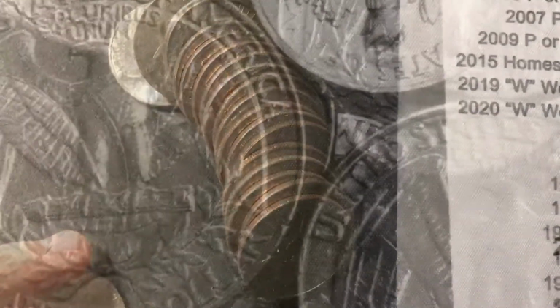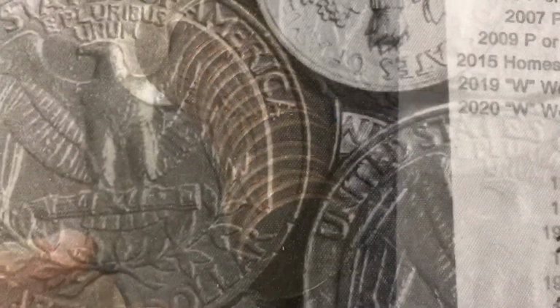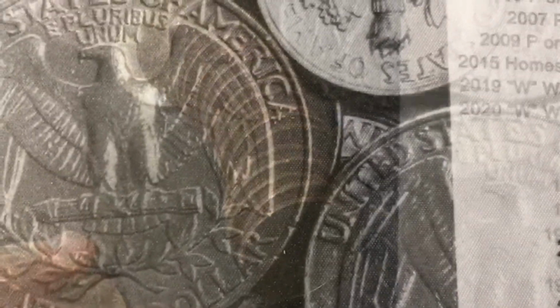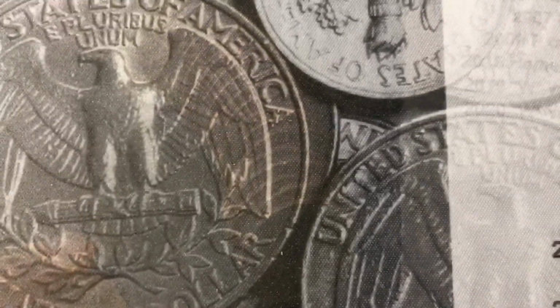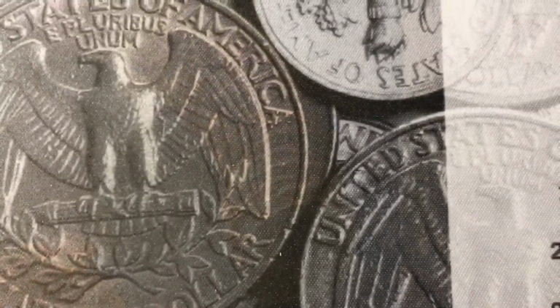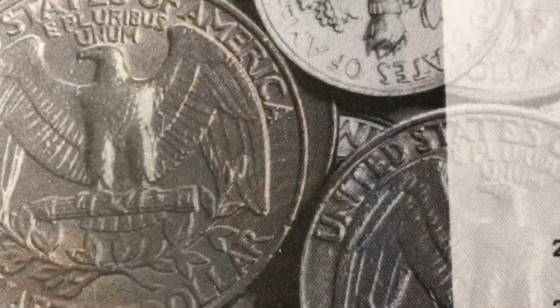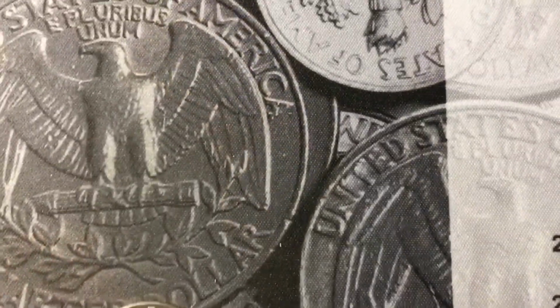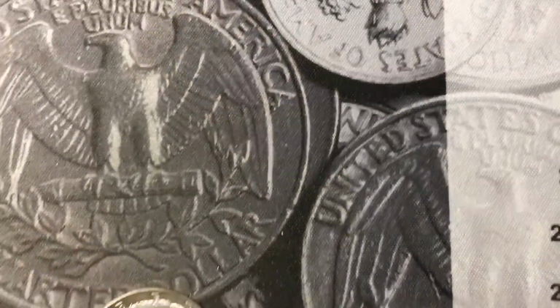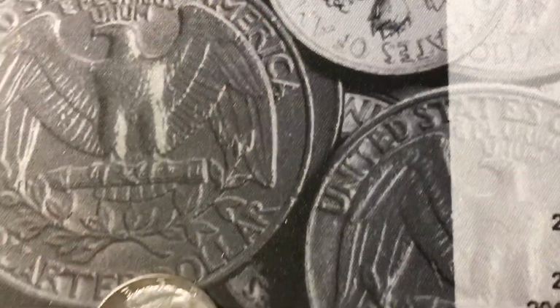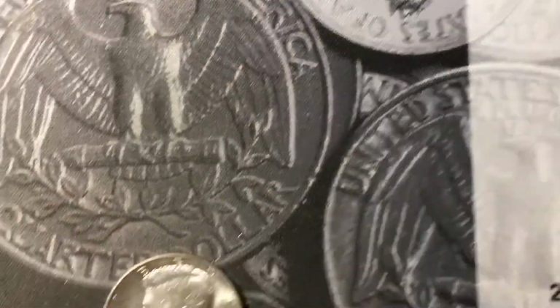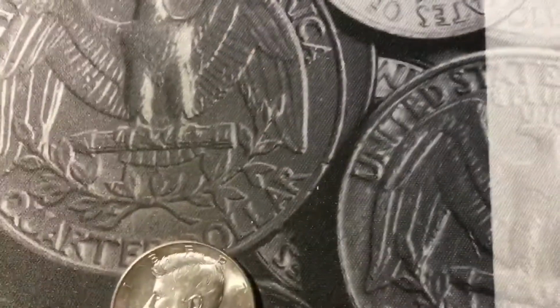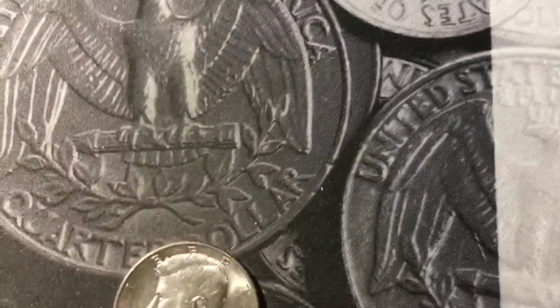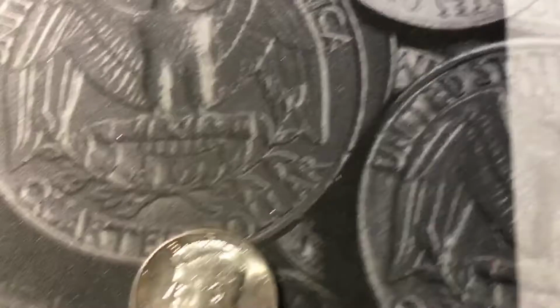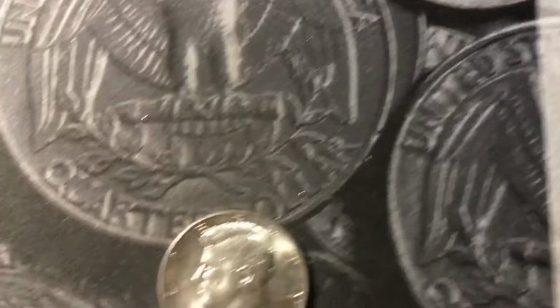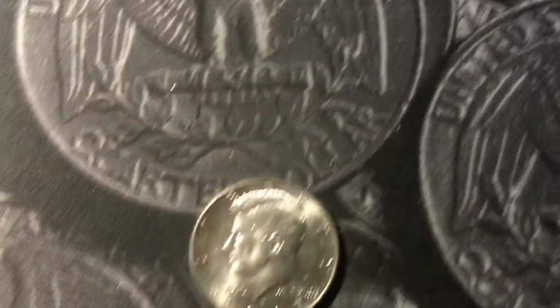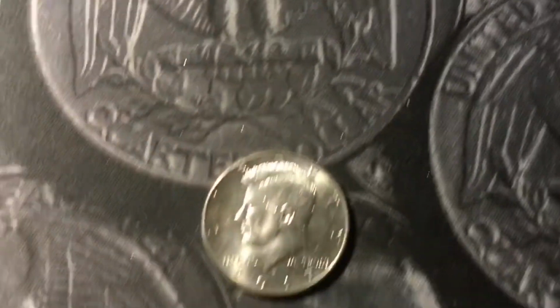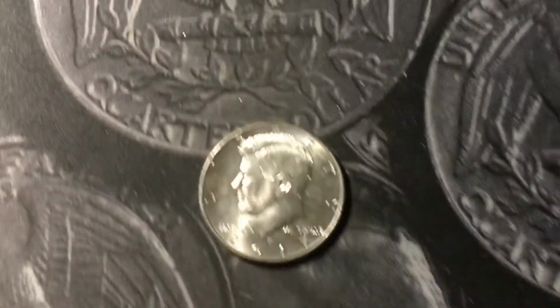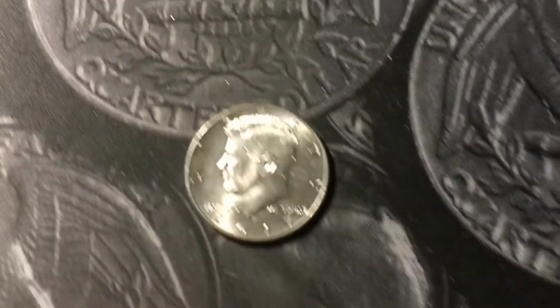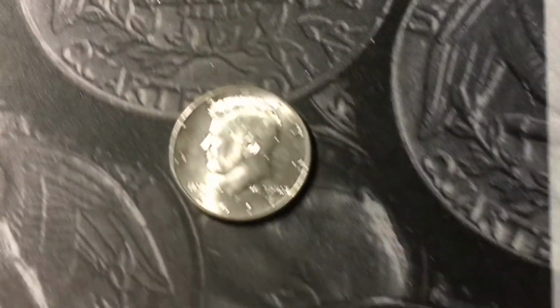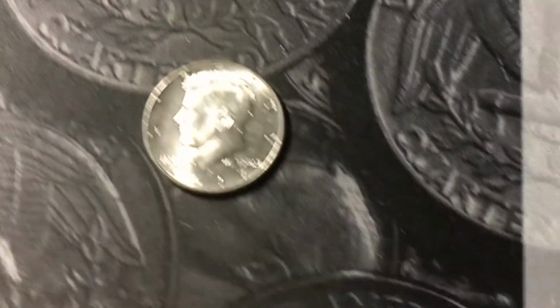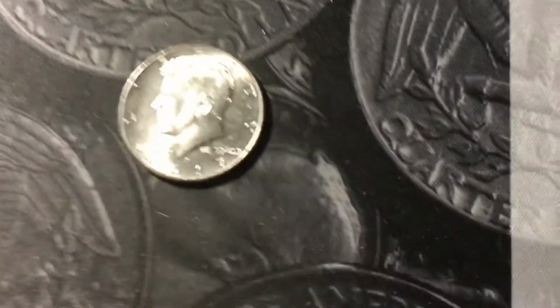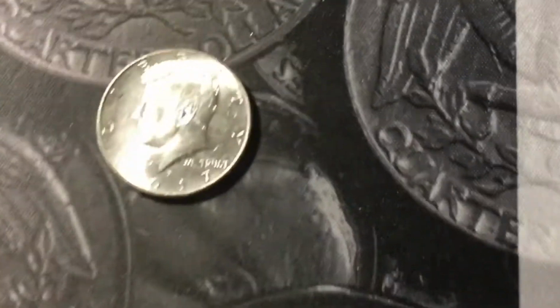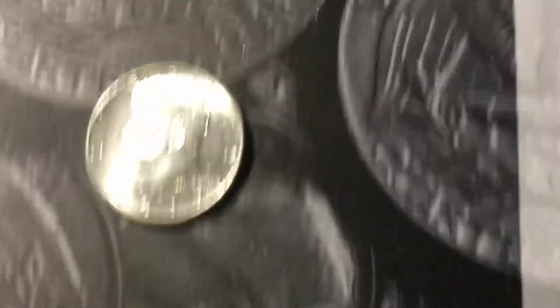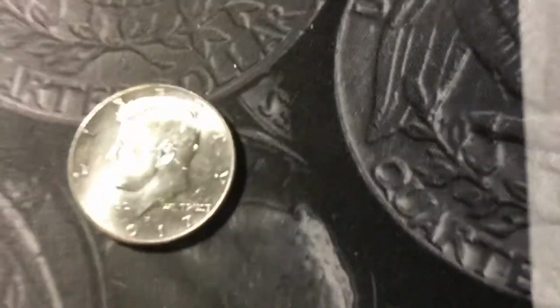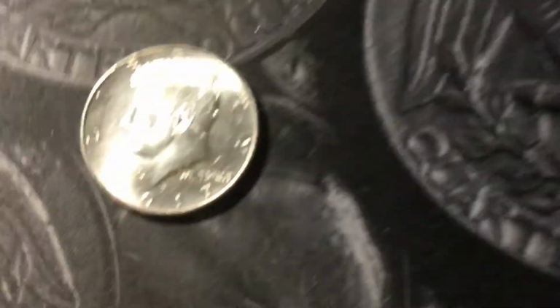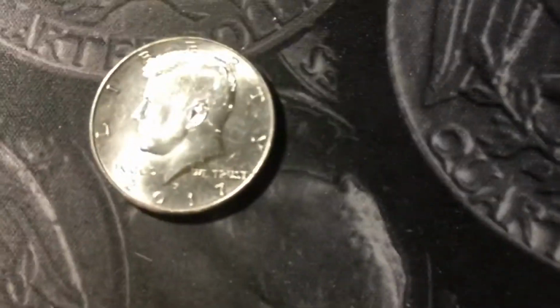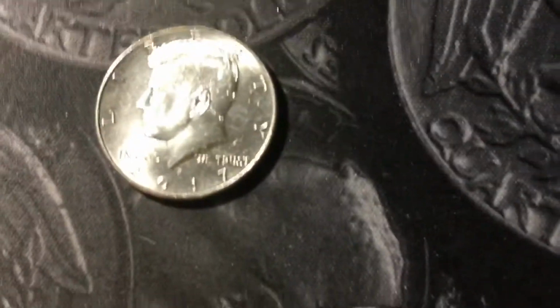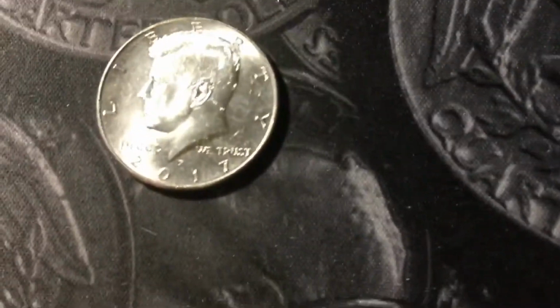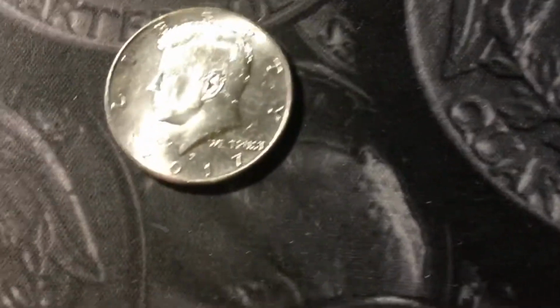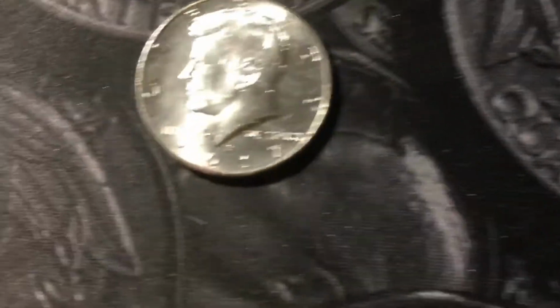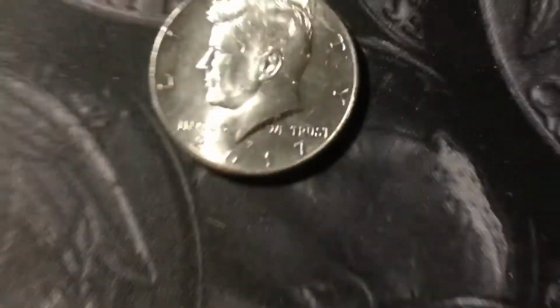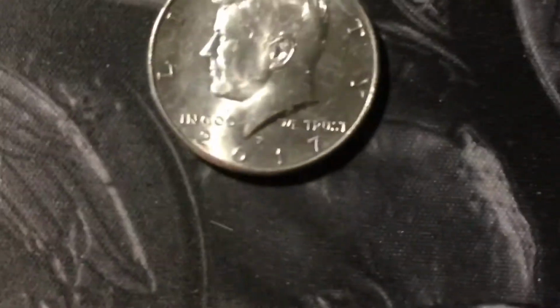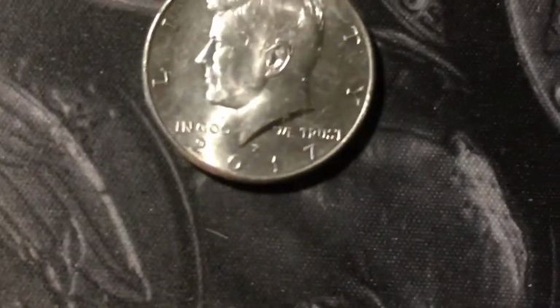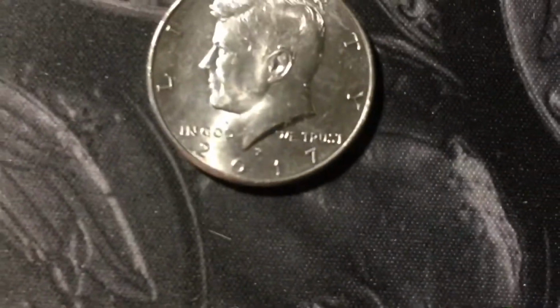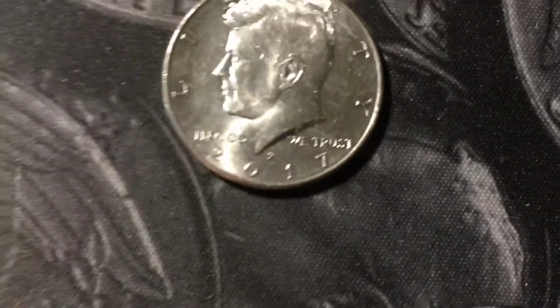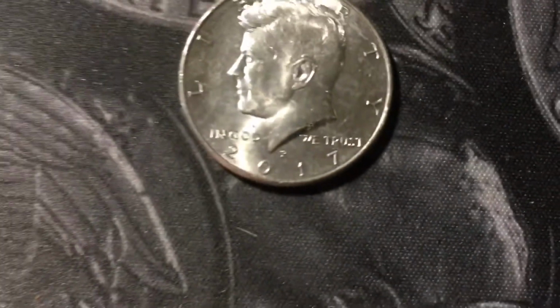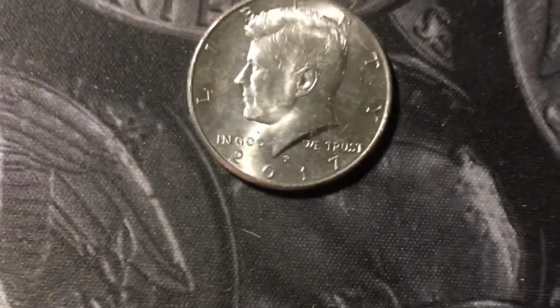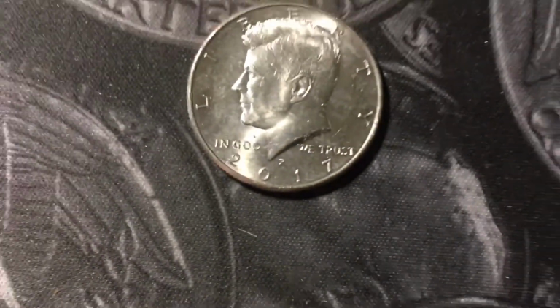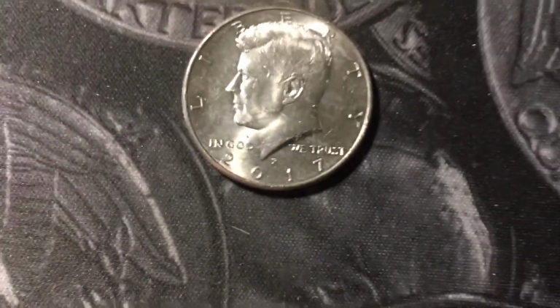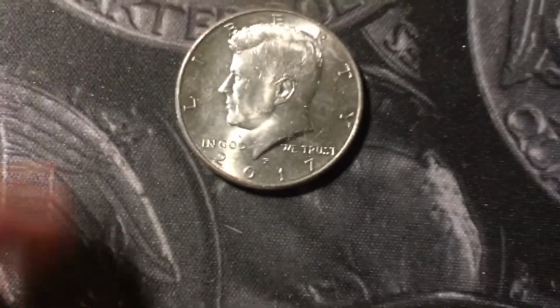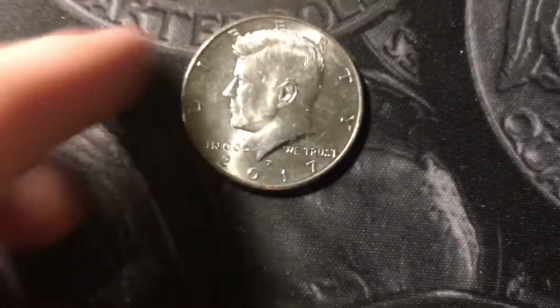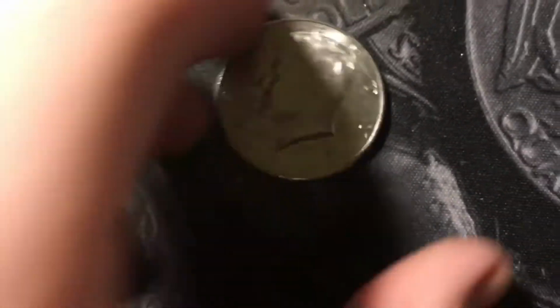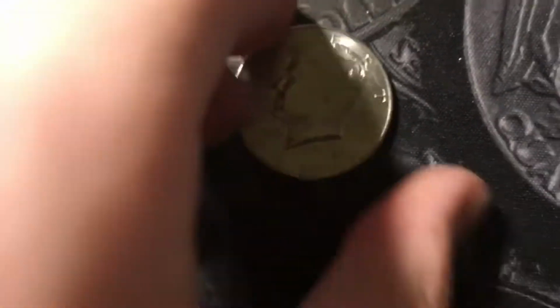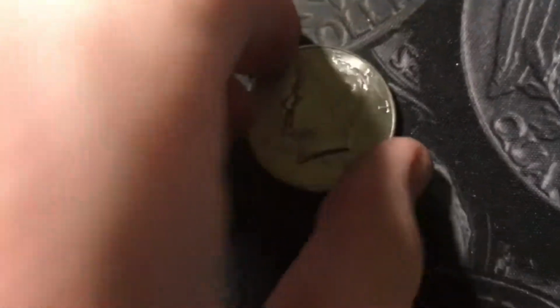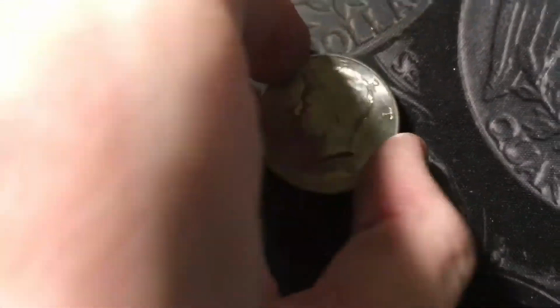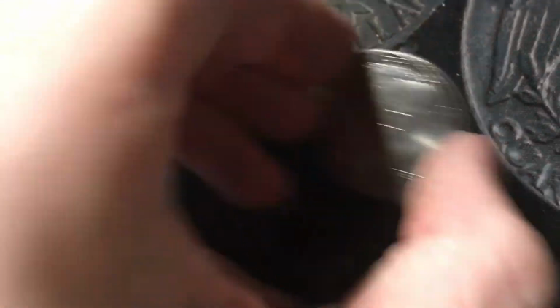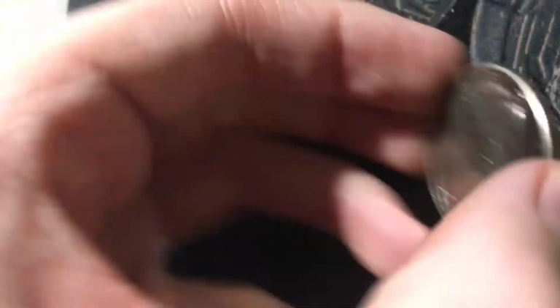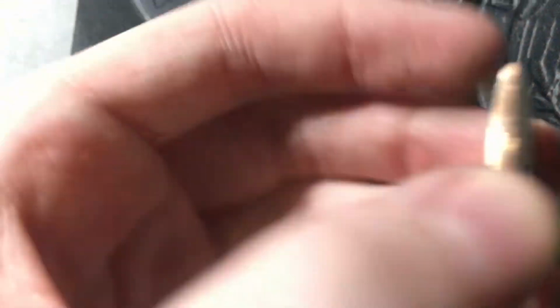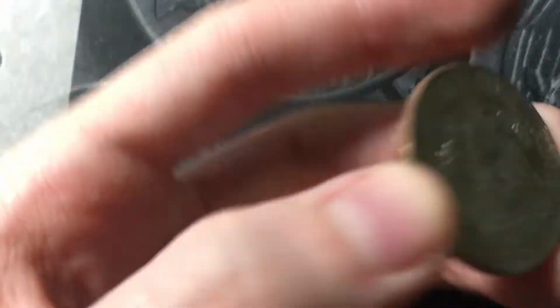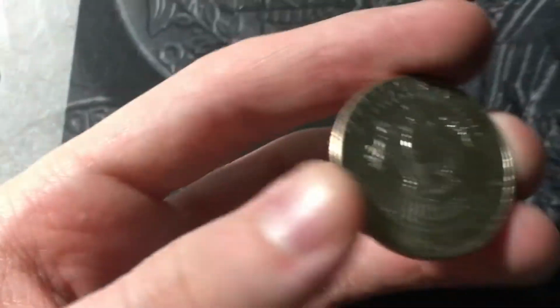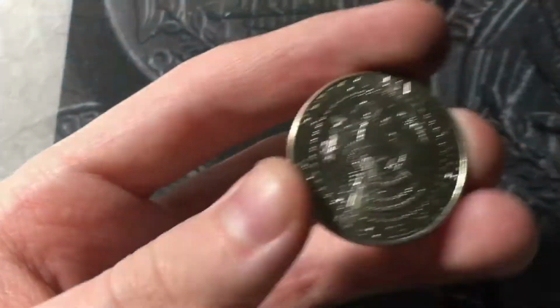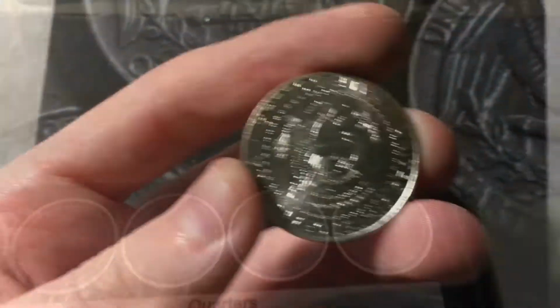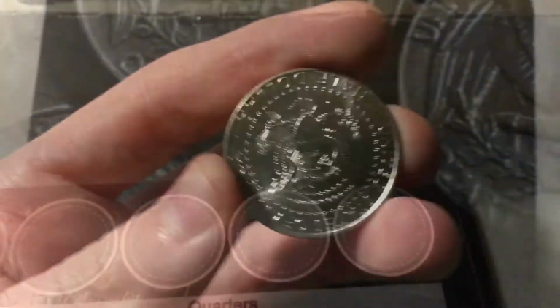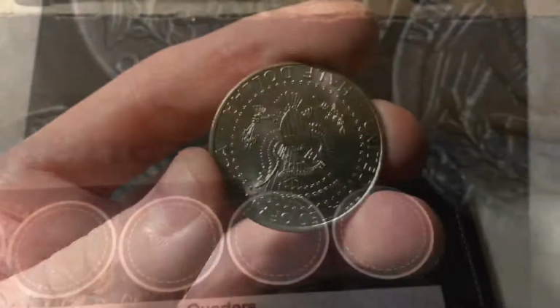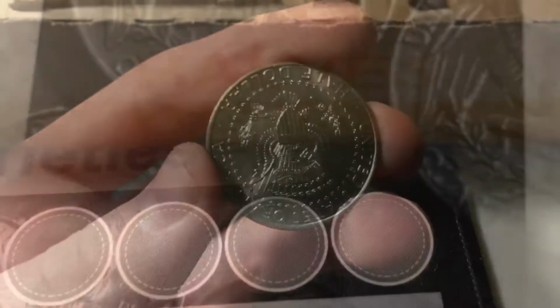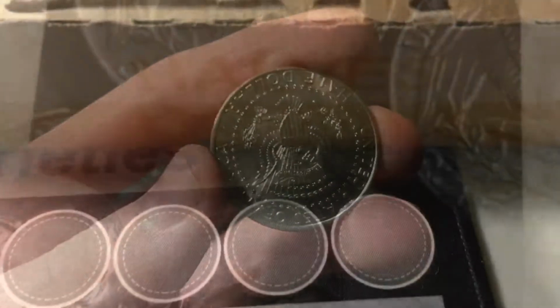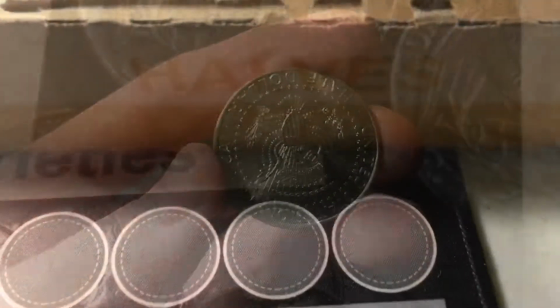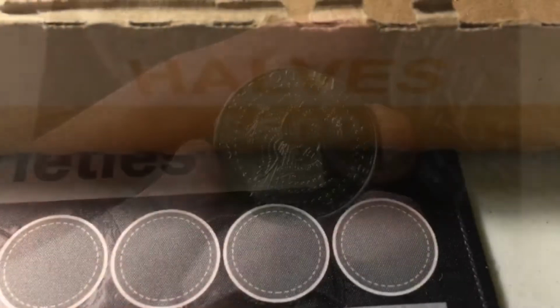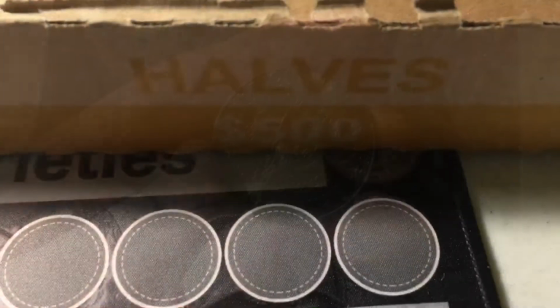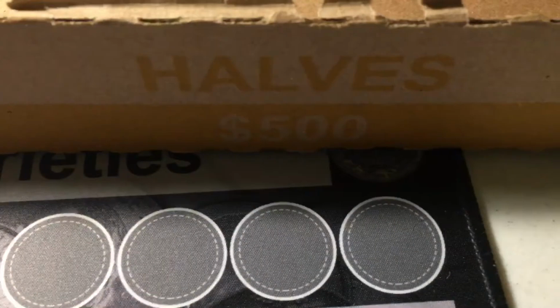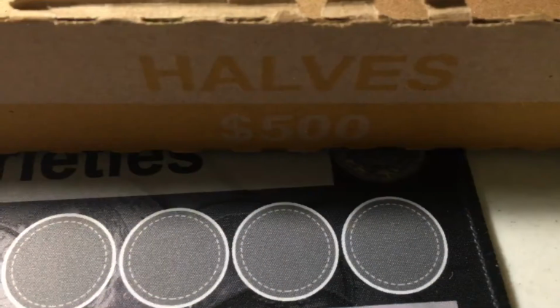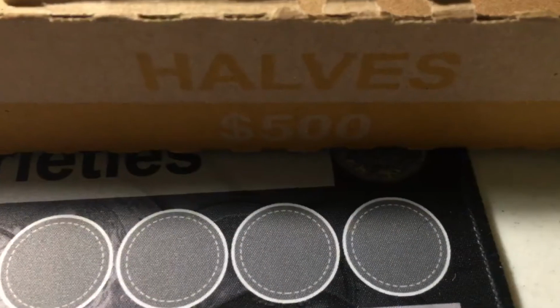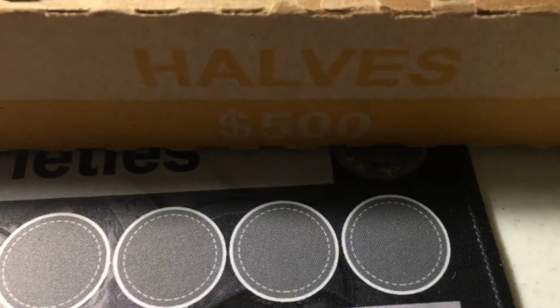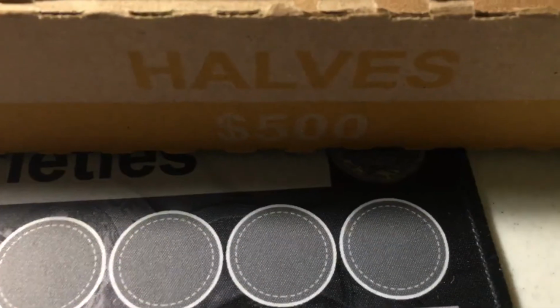One last find before the wrap-up — in the same roll there was actually one more thing: a 2017 P NISC.